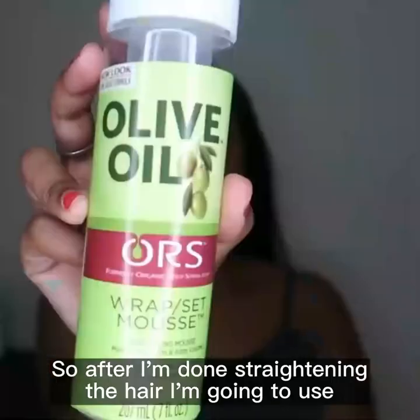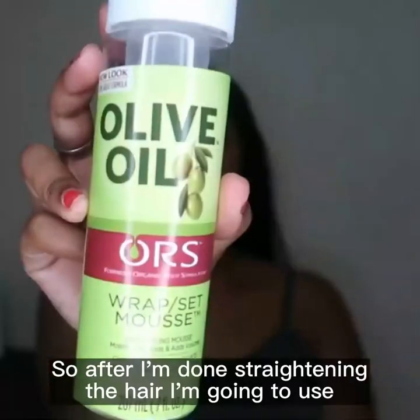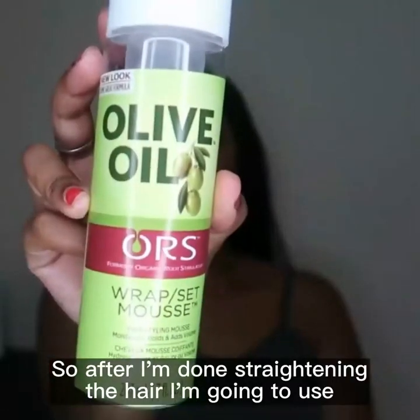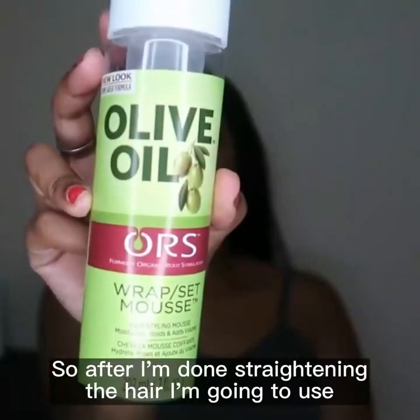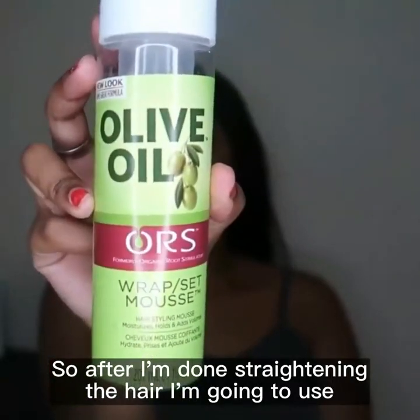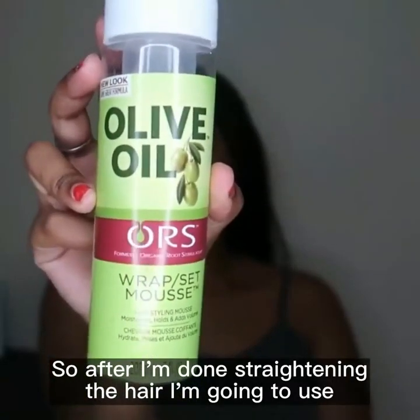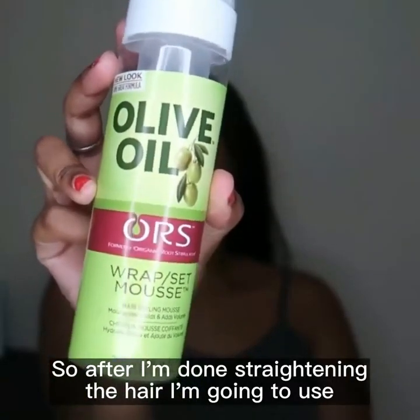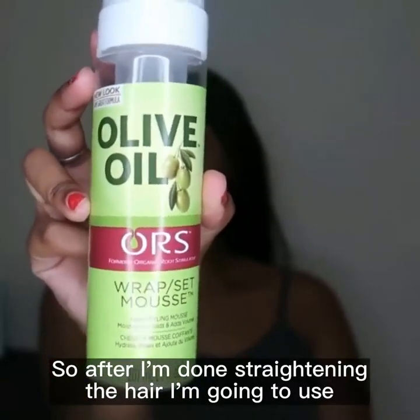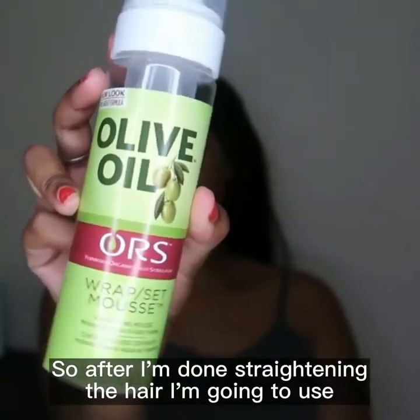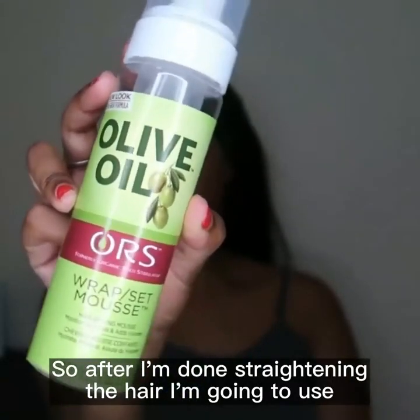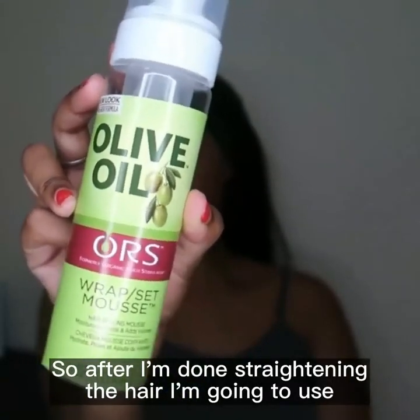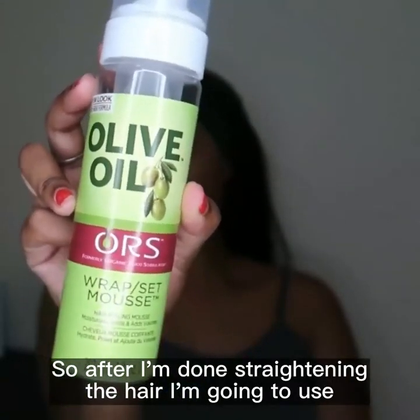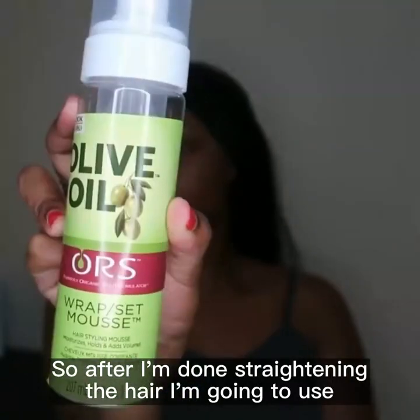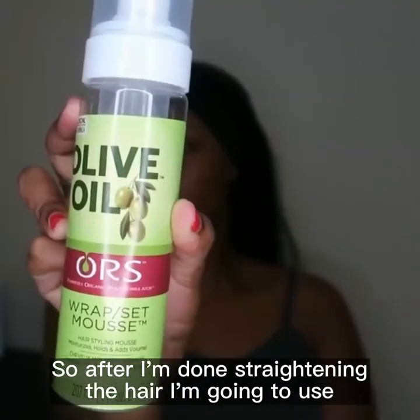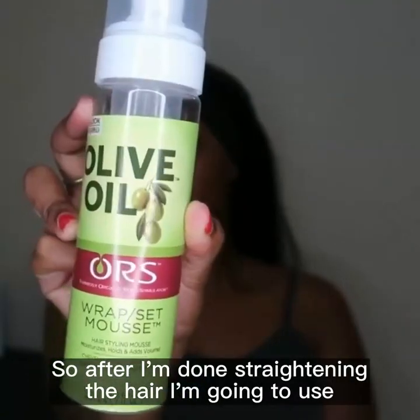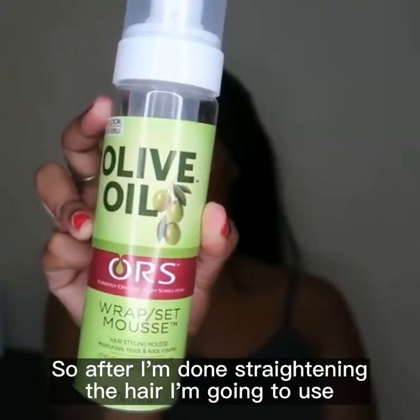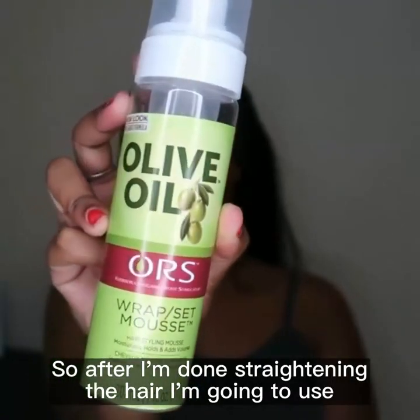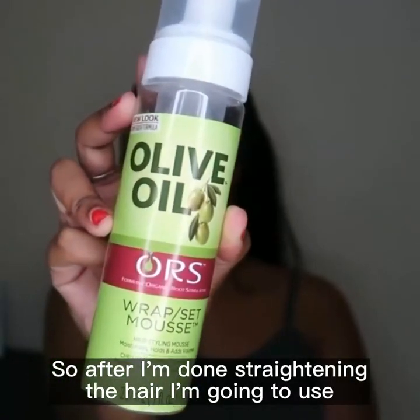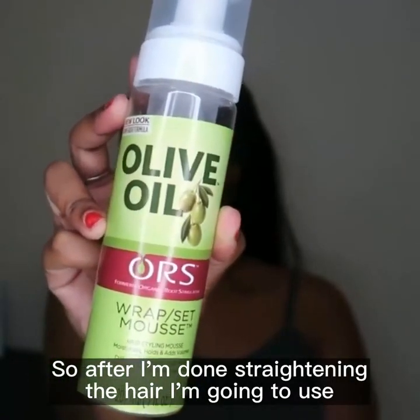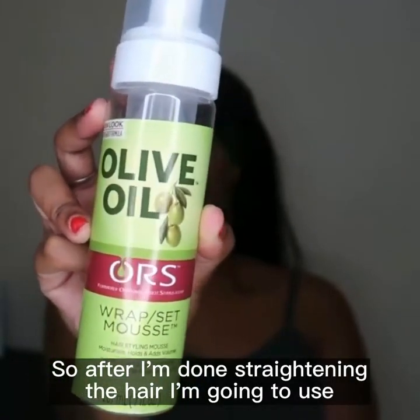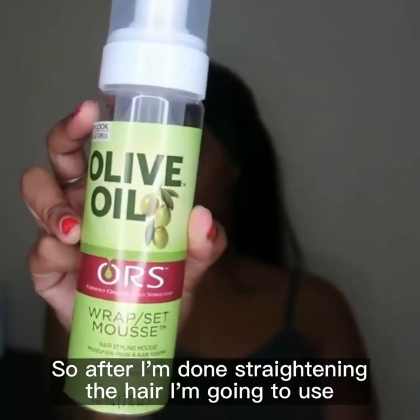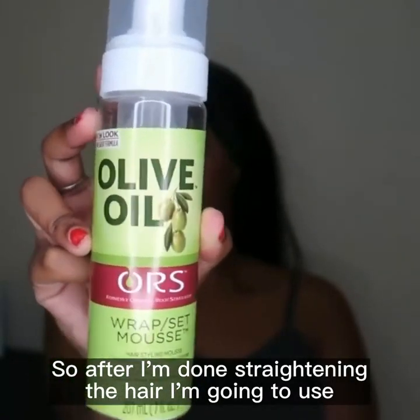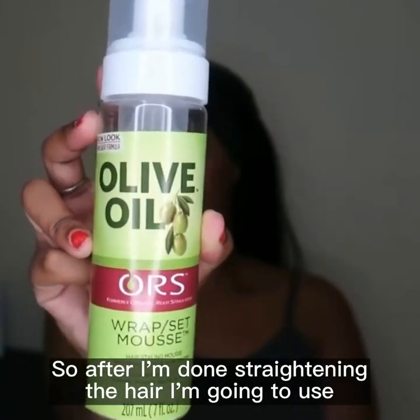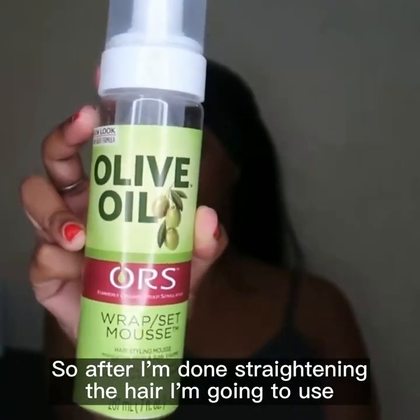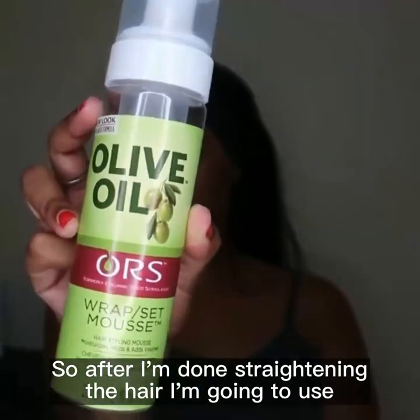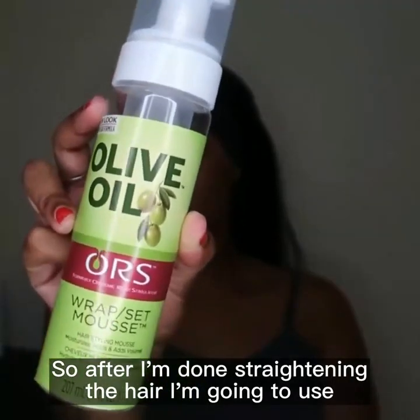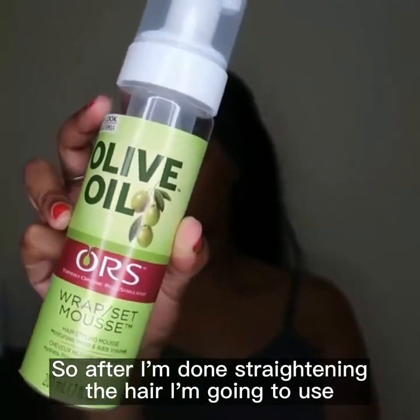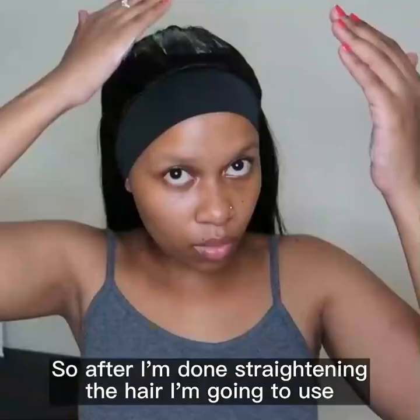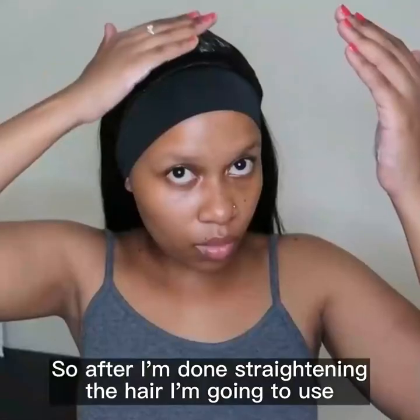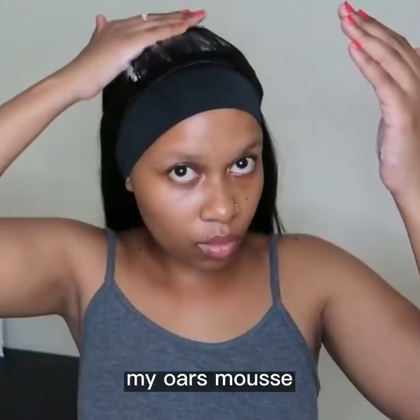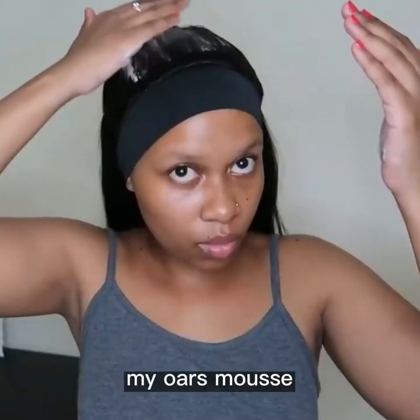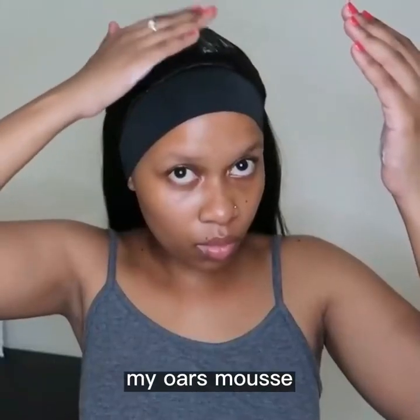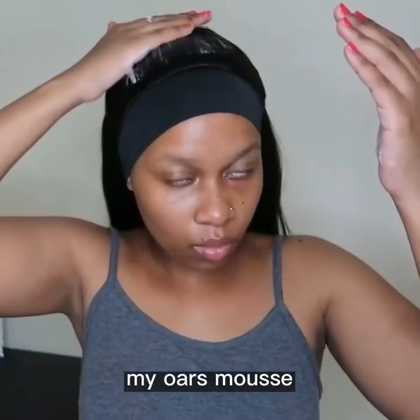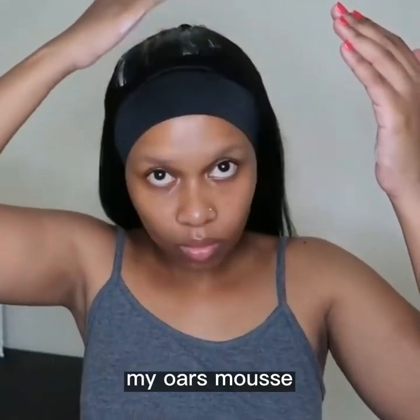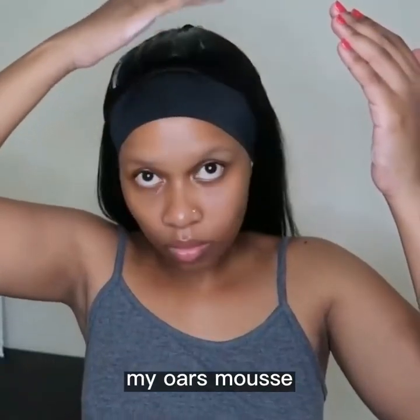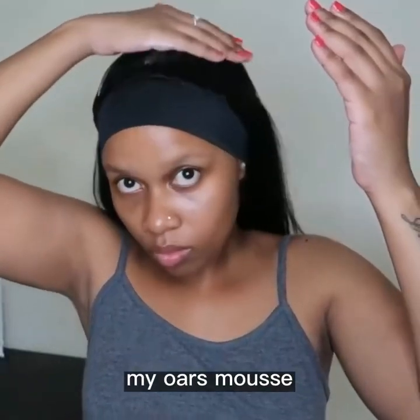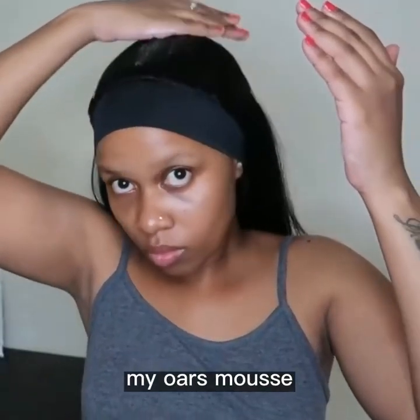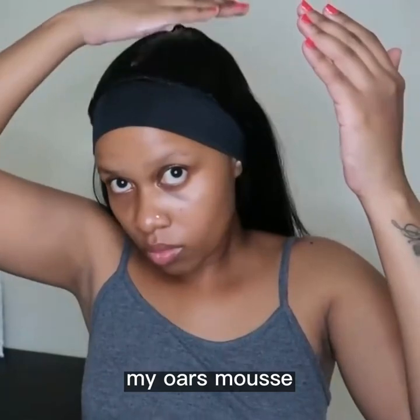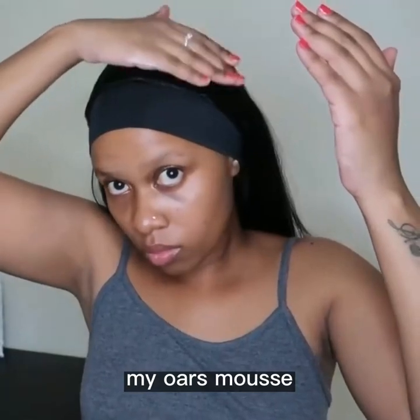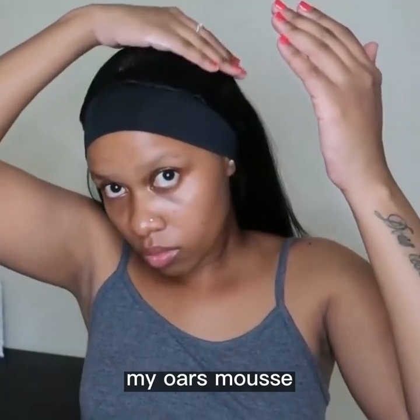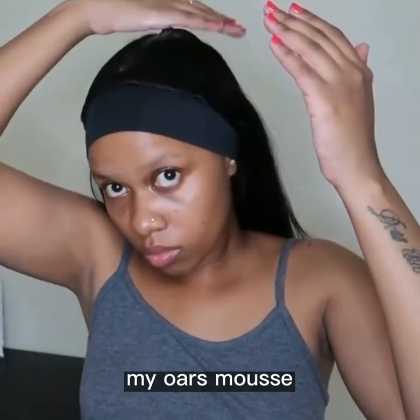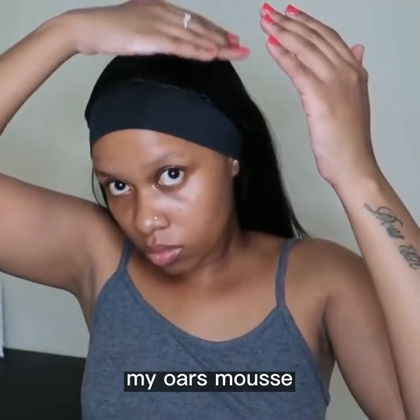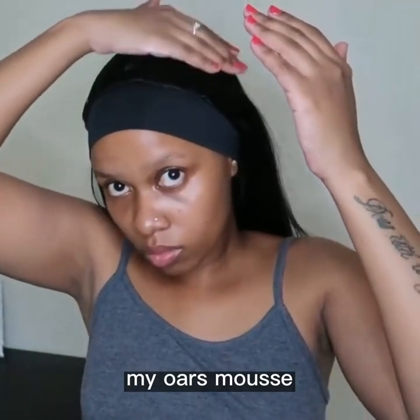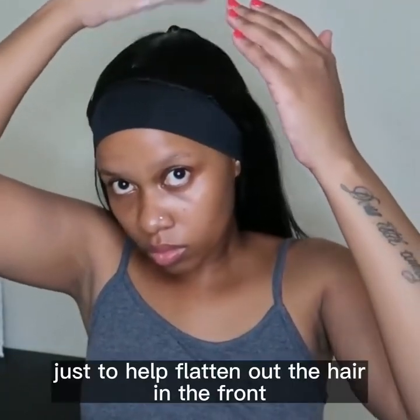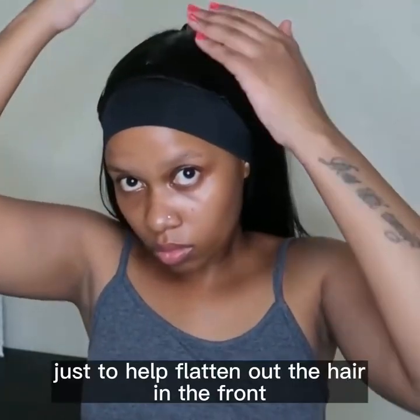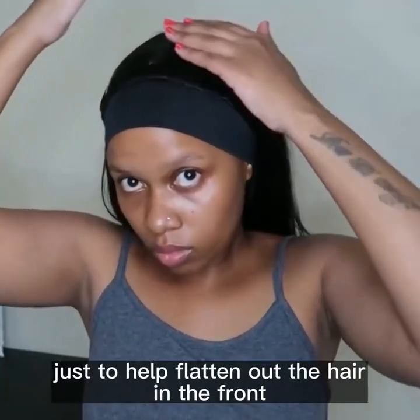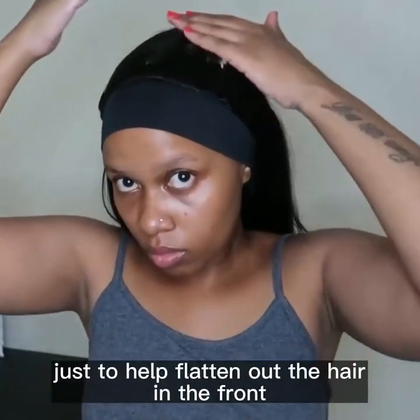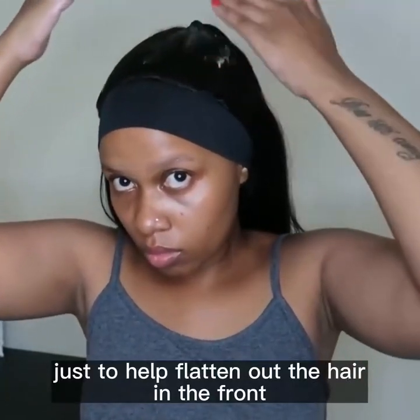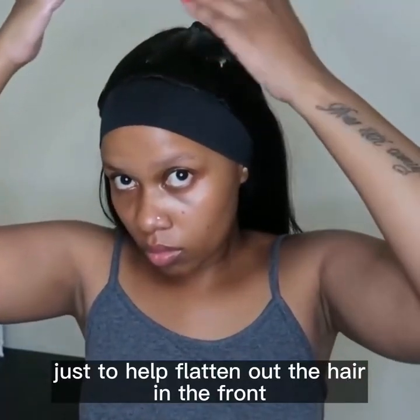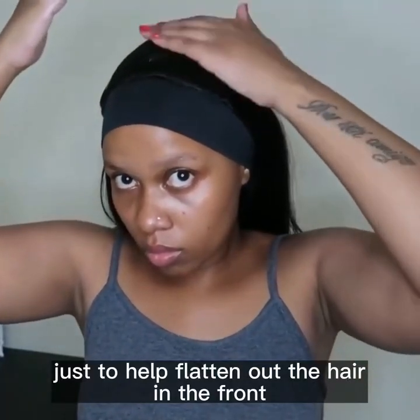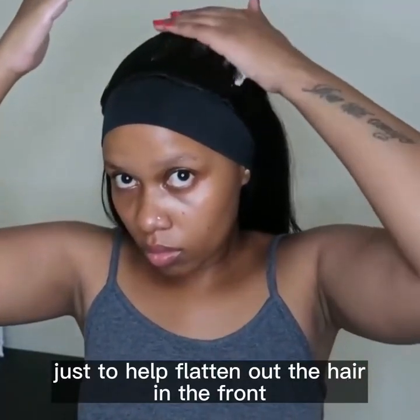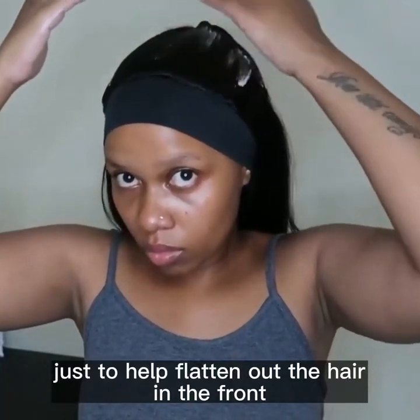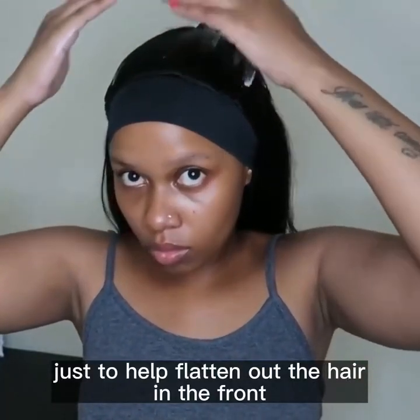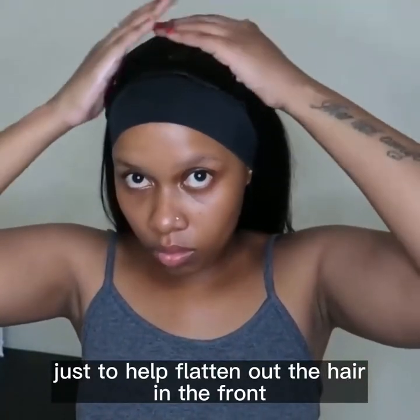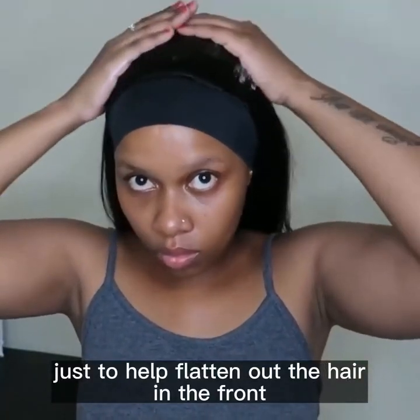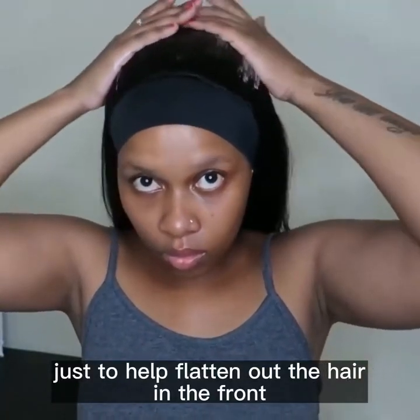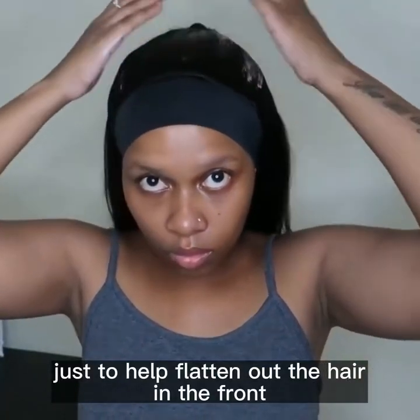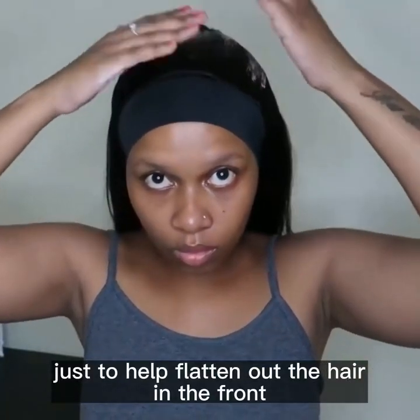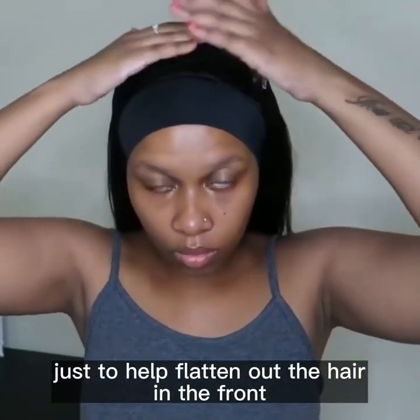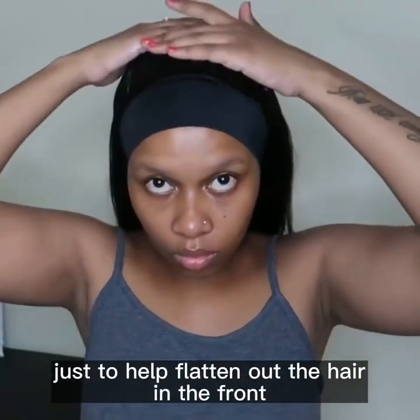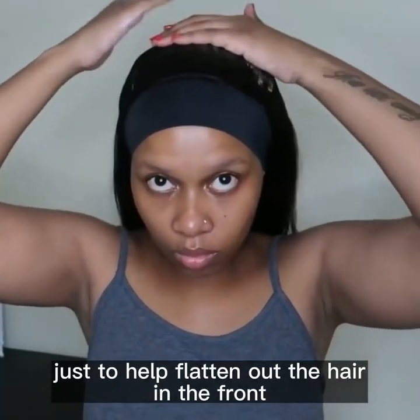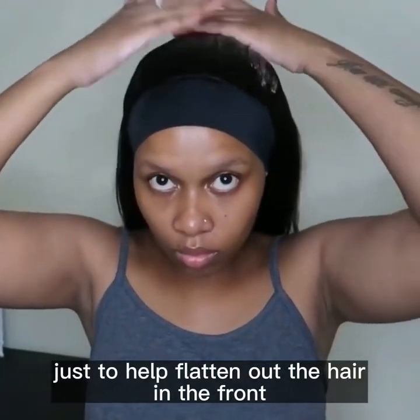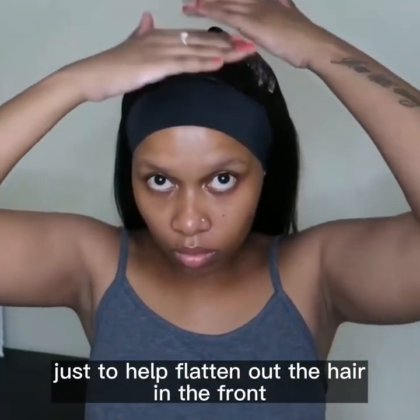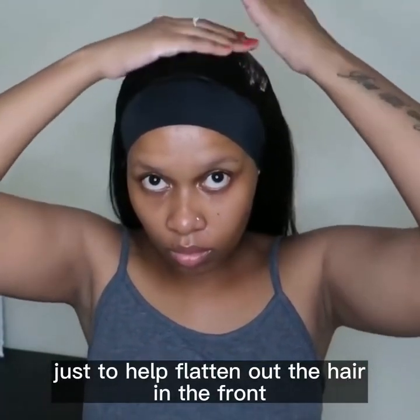After straightening, I'm going to use my ORS mousse just to help flatten out the hair in the front.